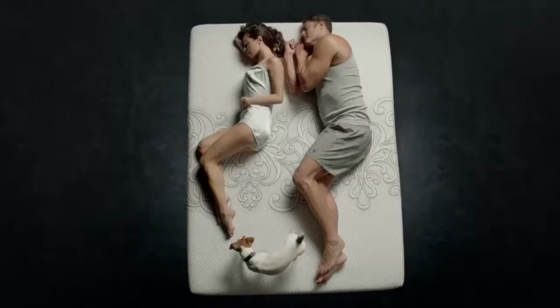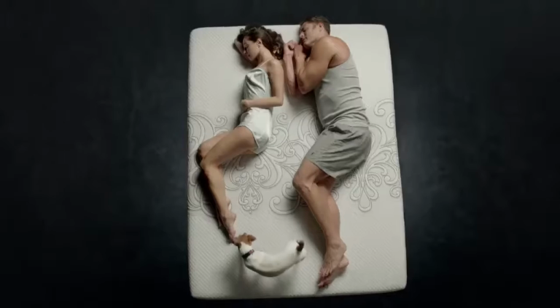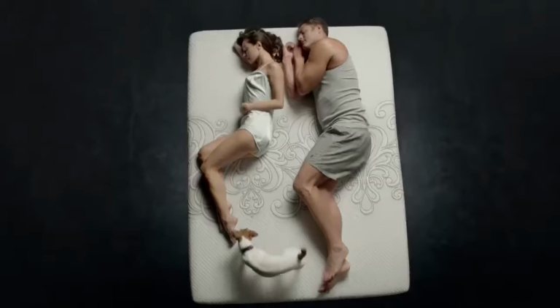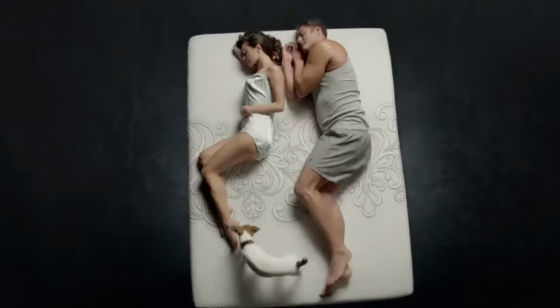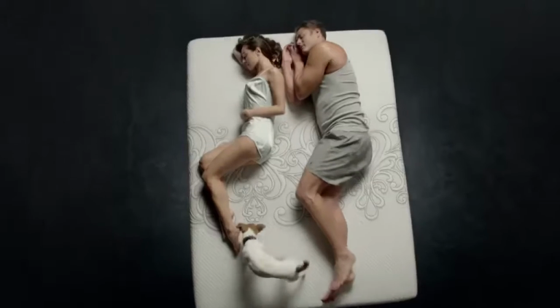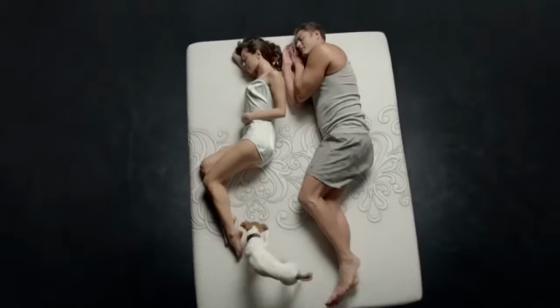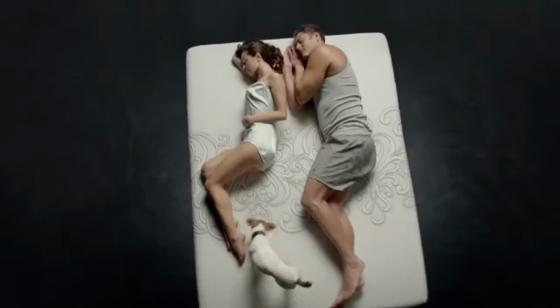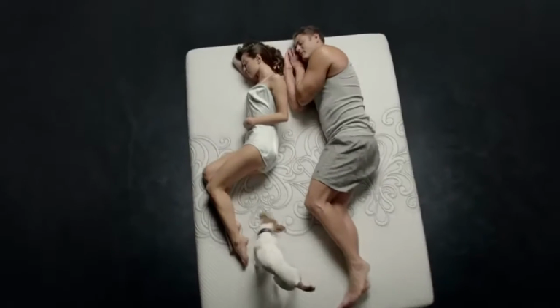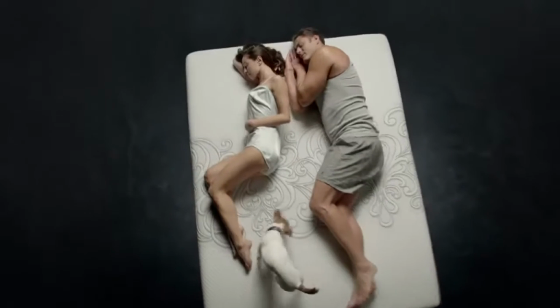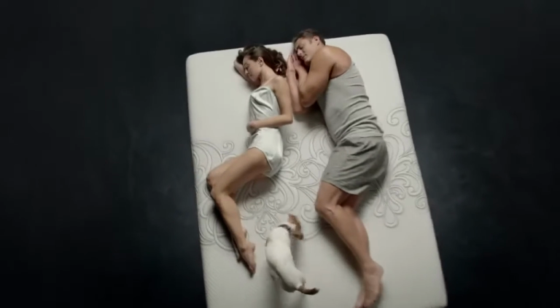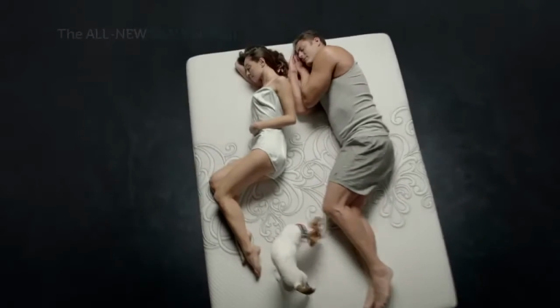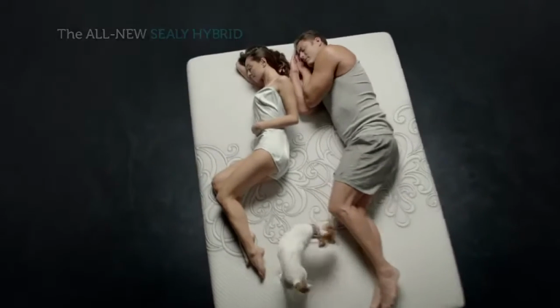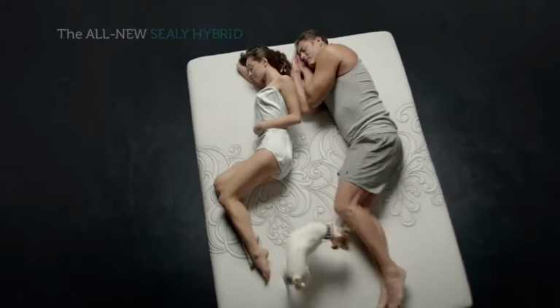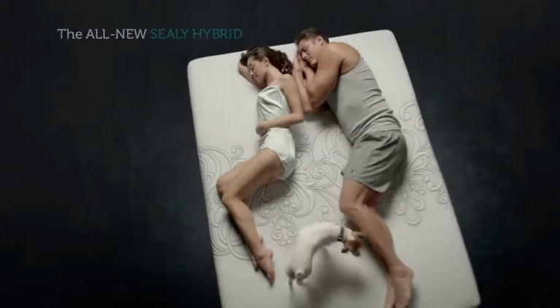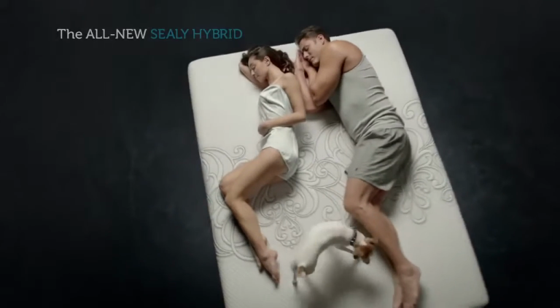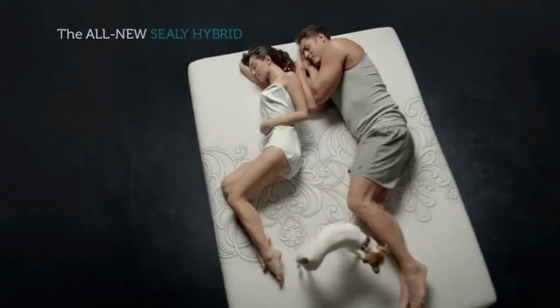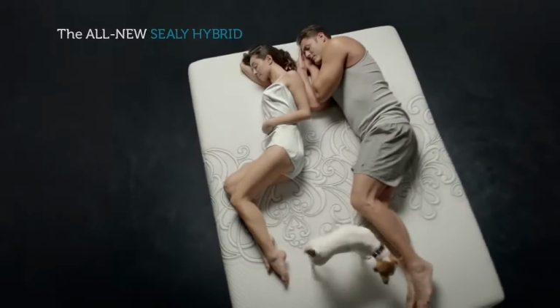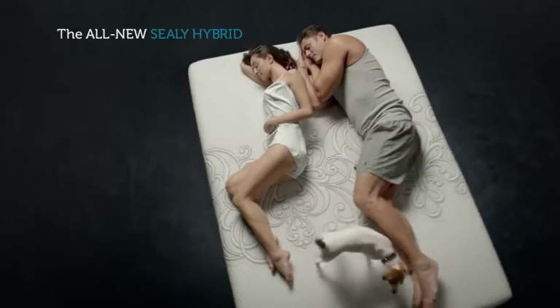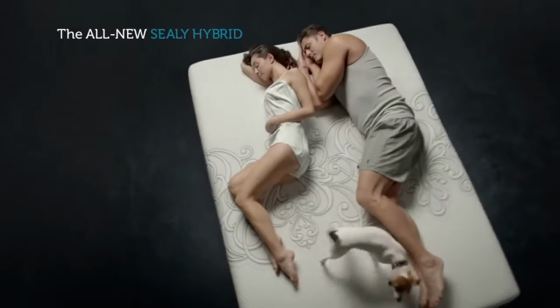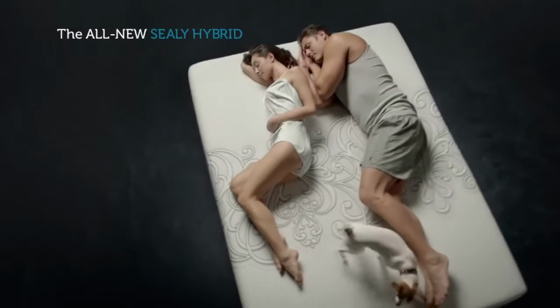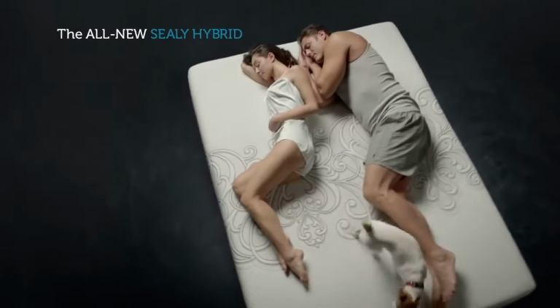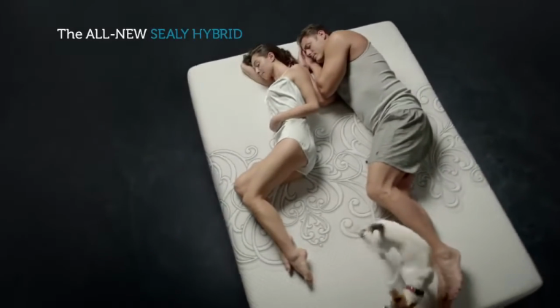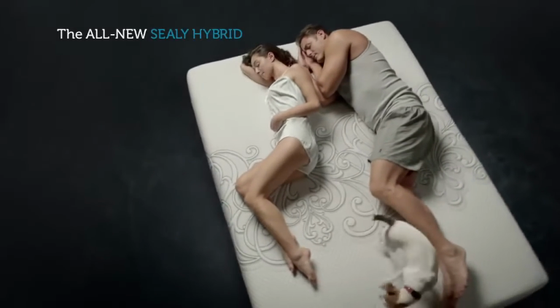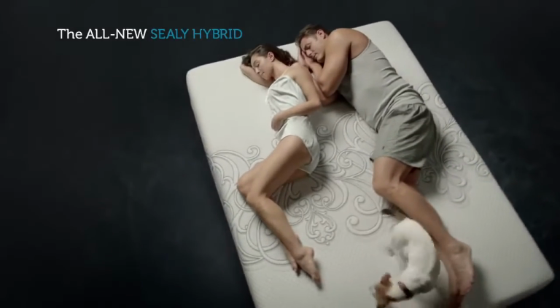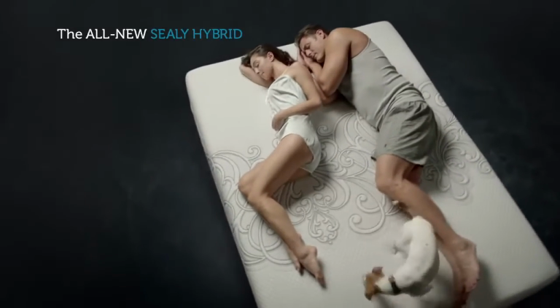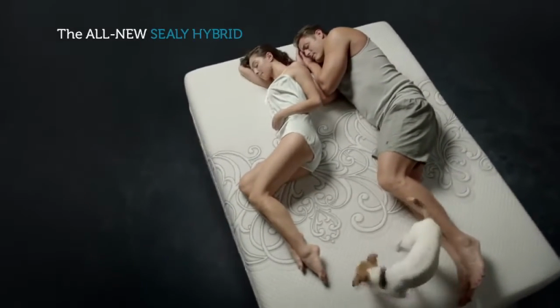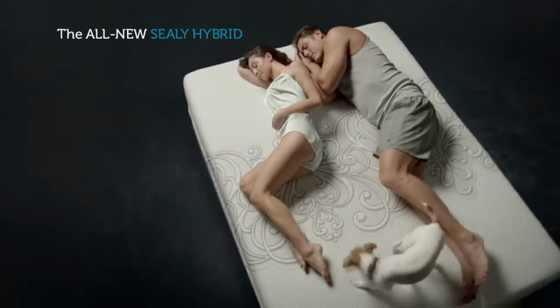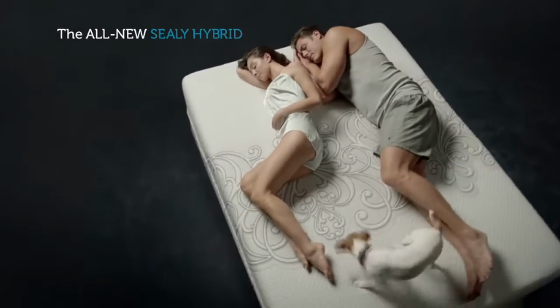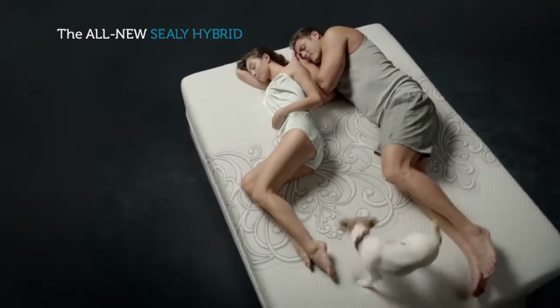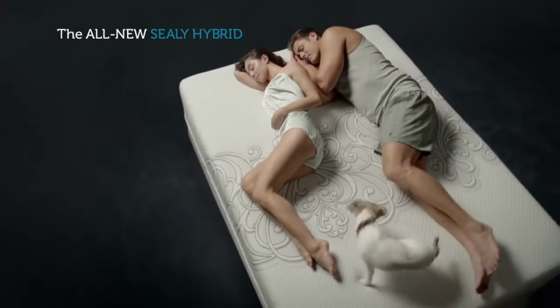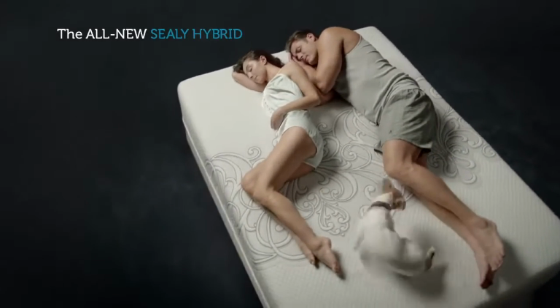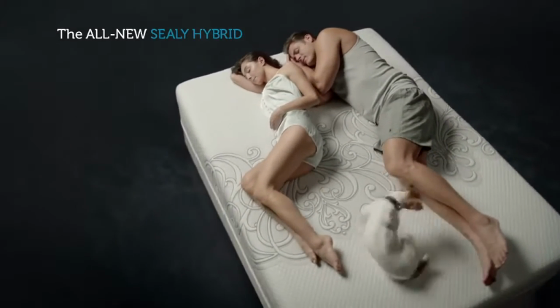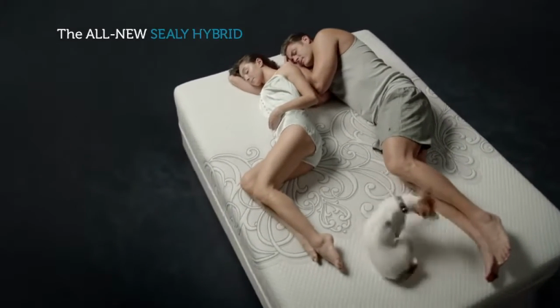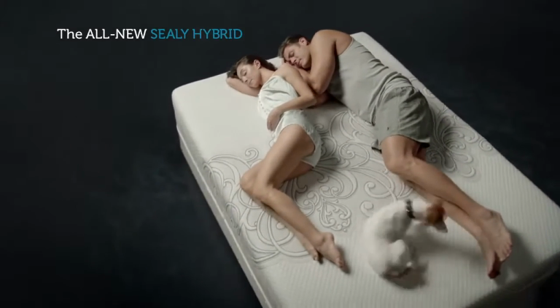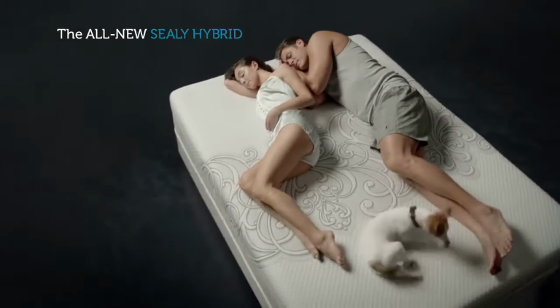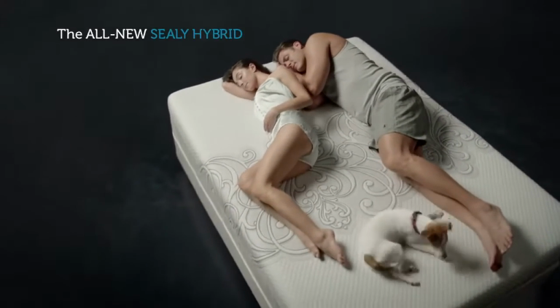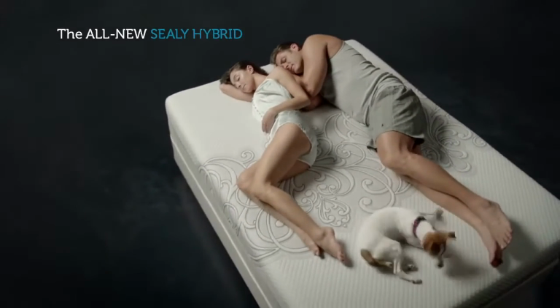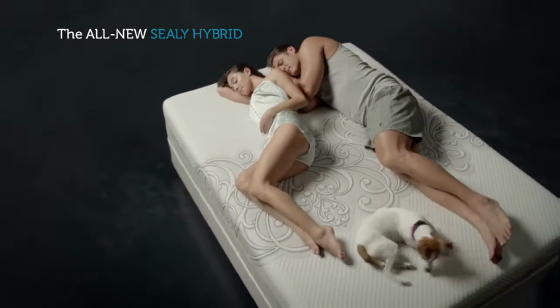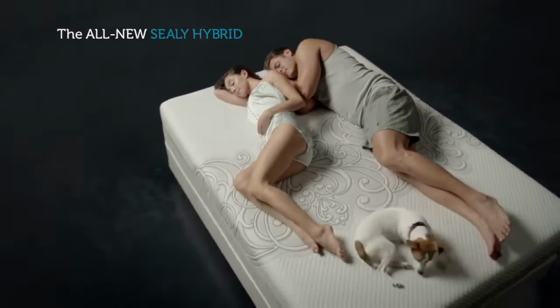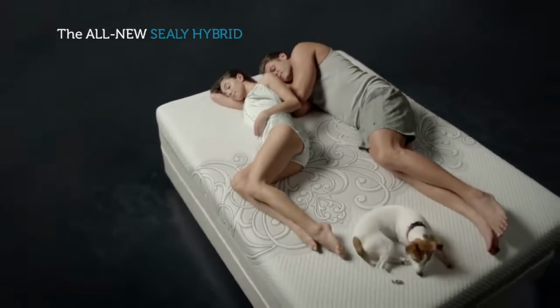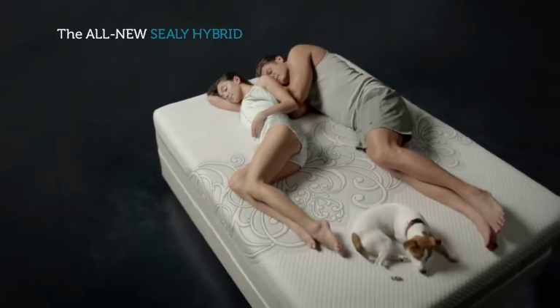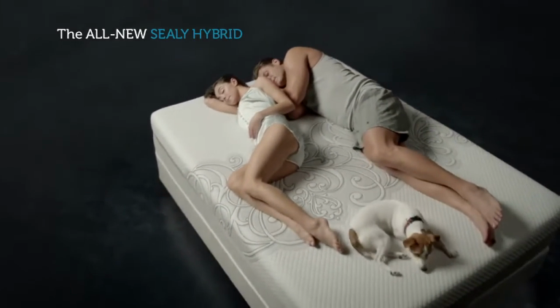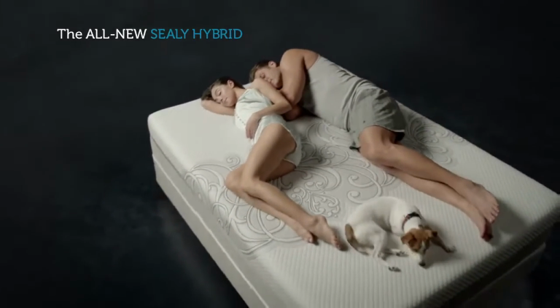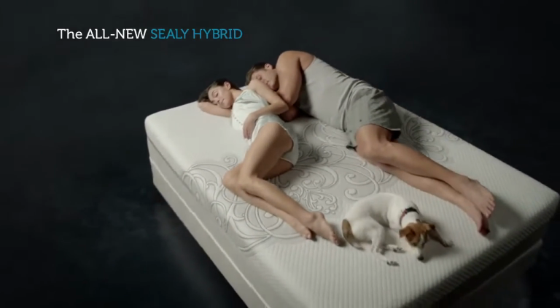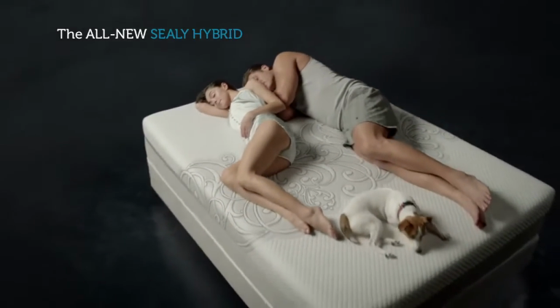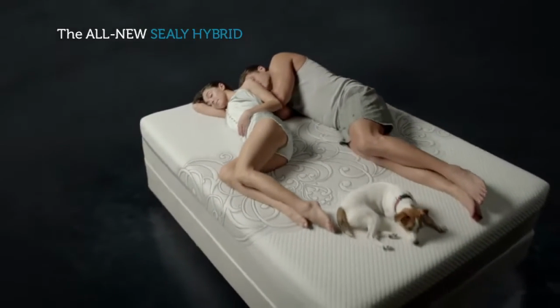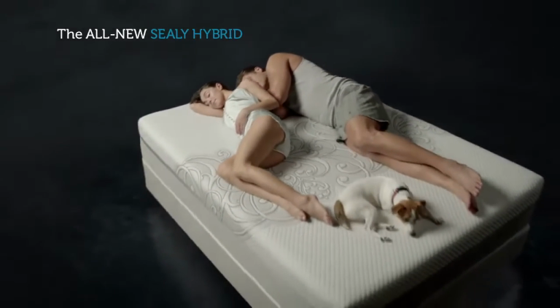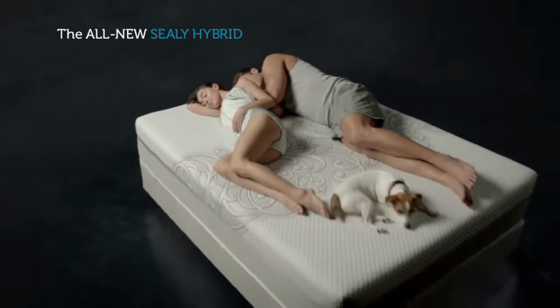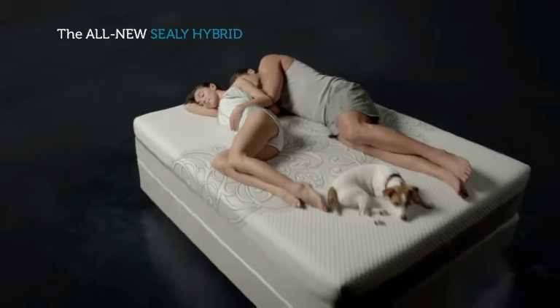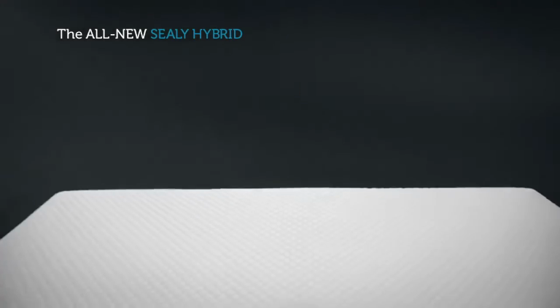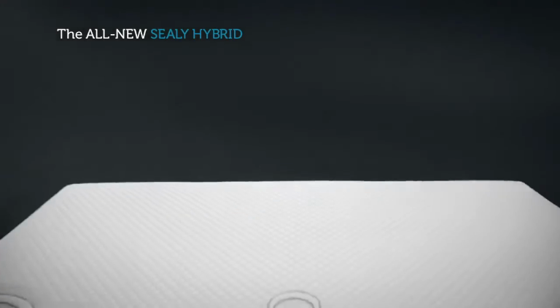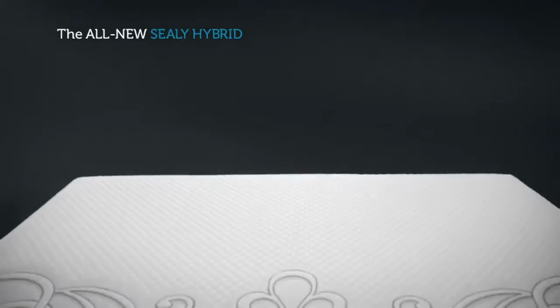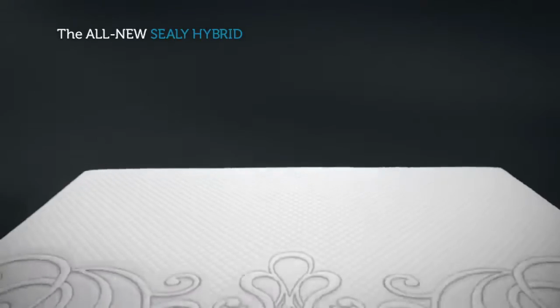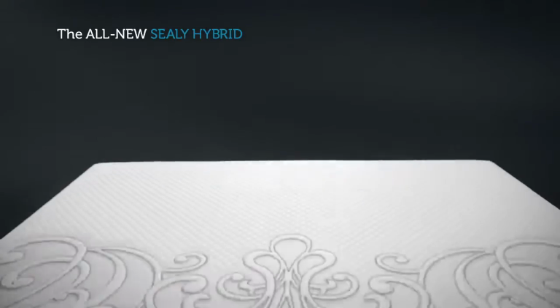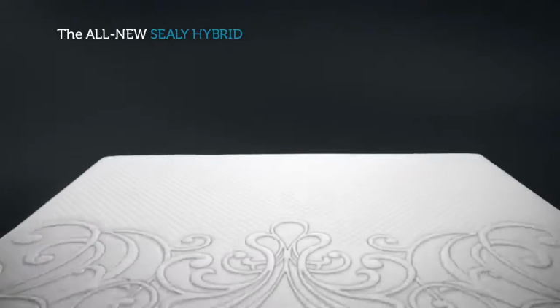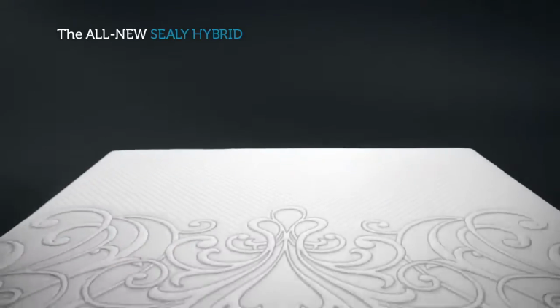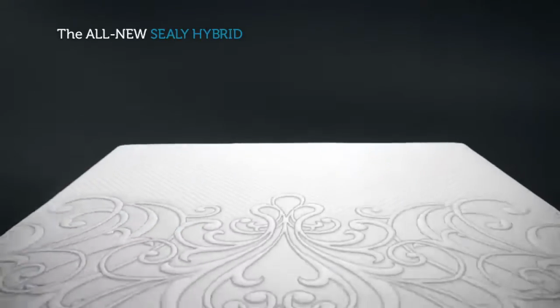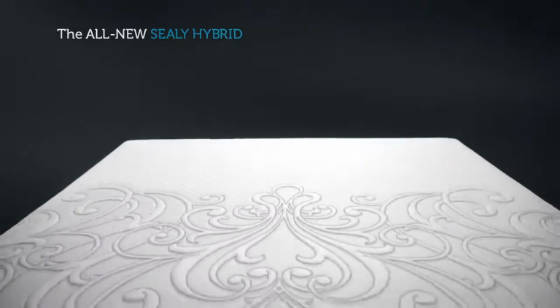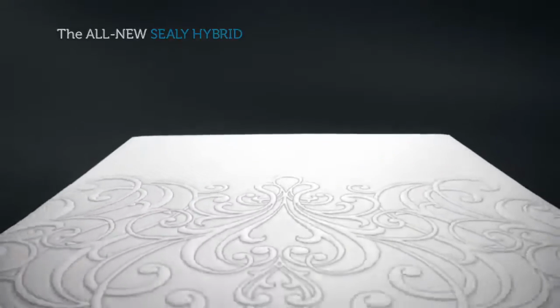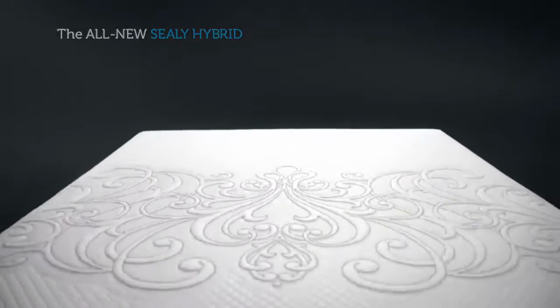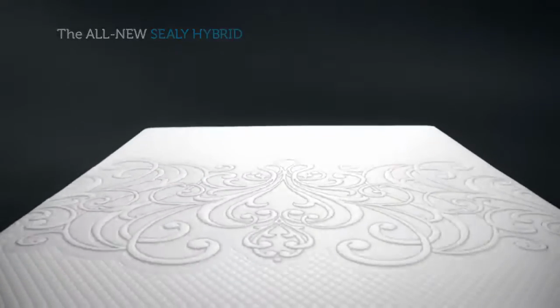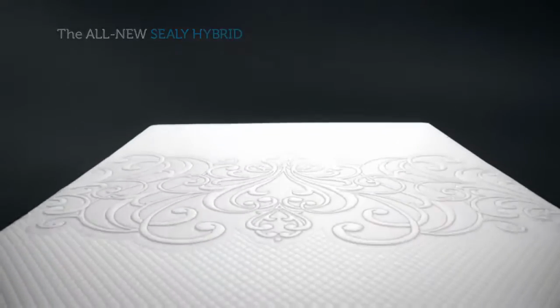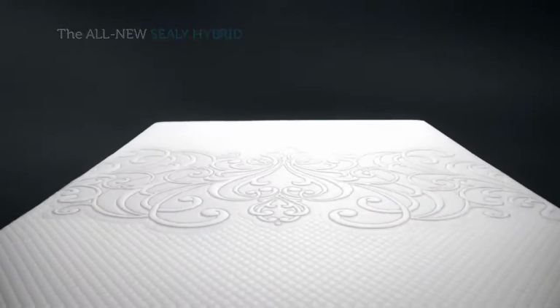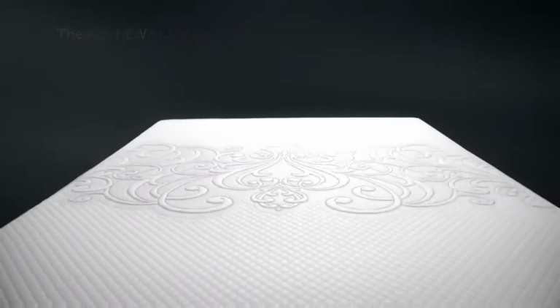At Sealy, we believe that peace of body means peace of mind. In our on-the-go world, everyone needs a chance to unwind.